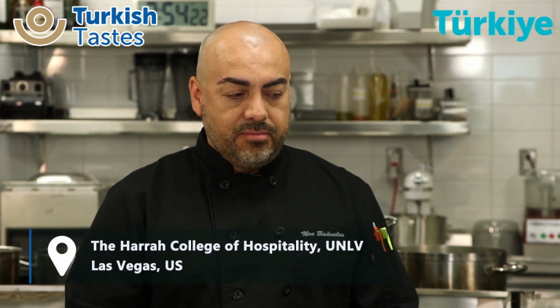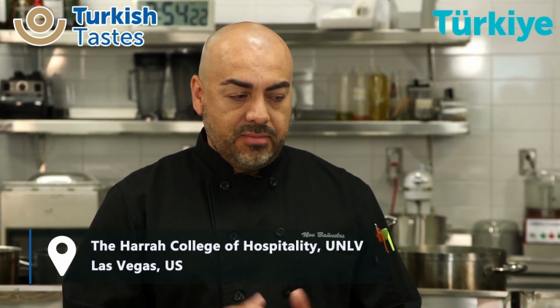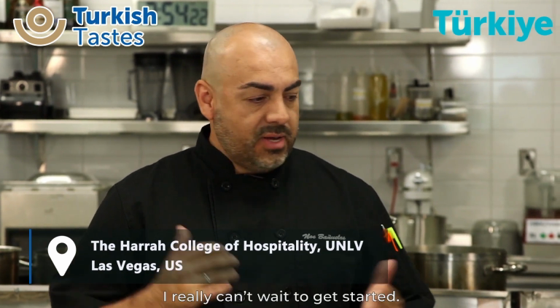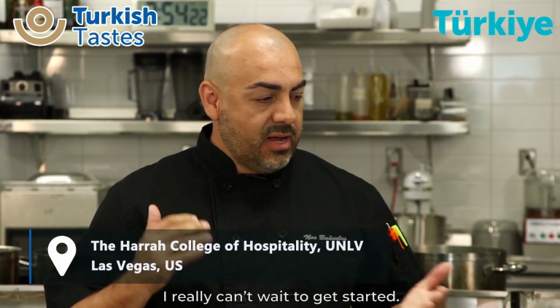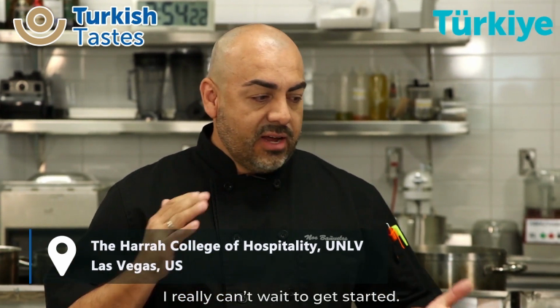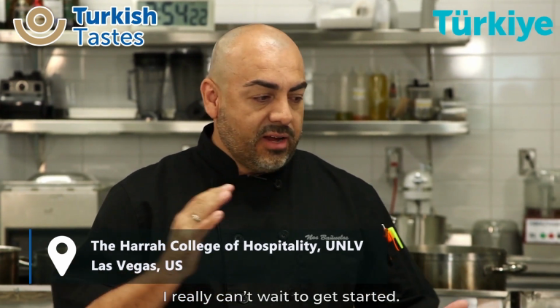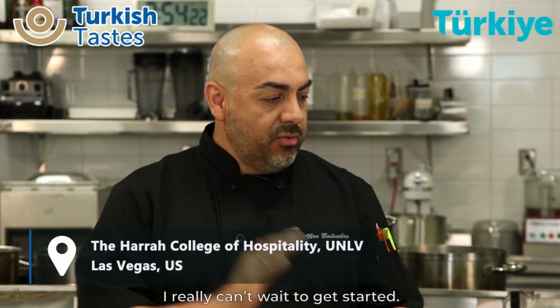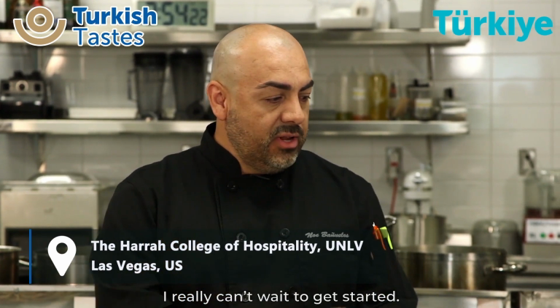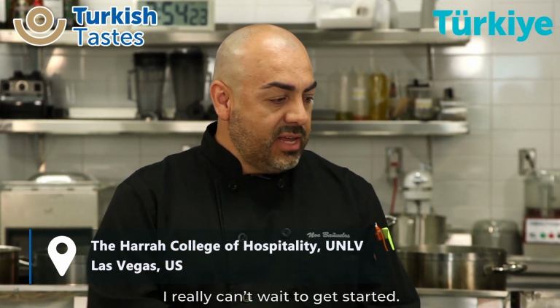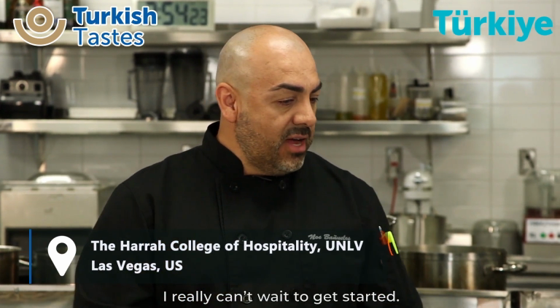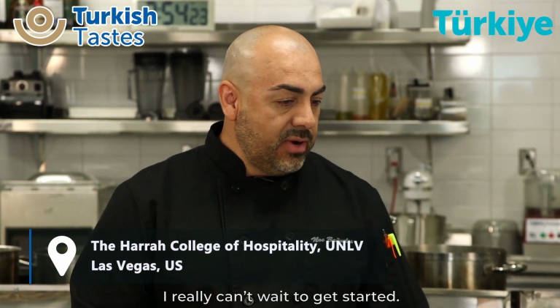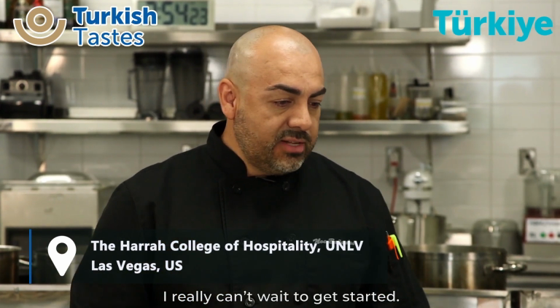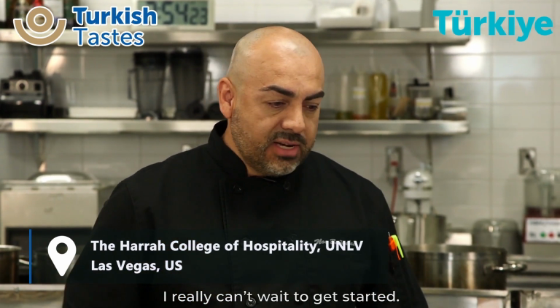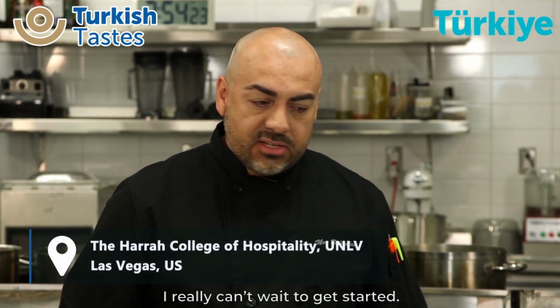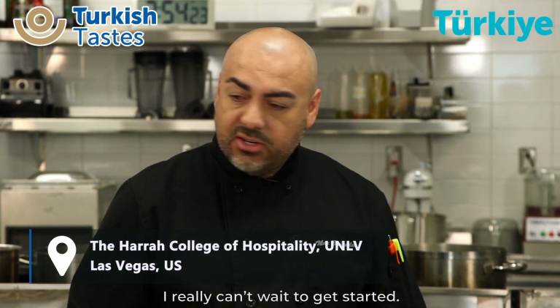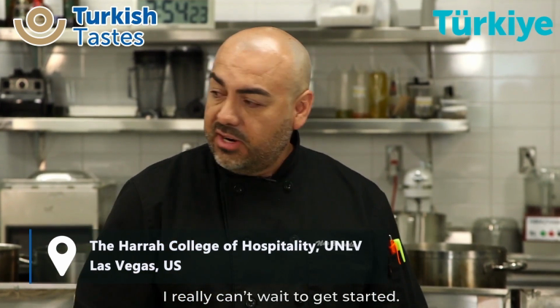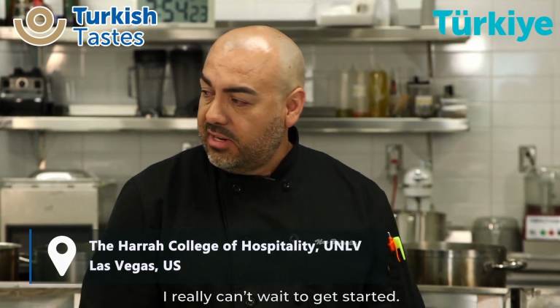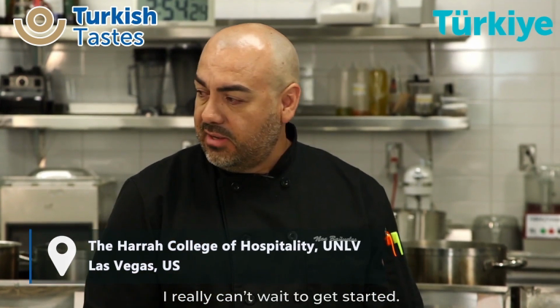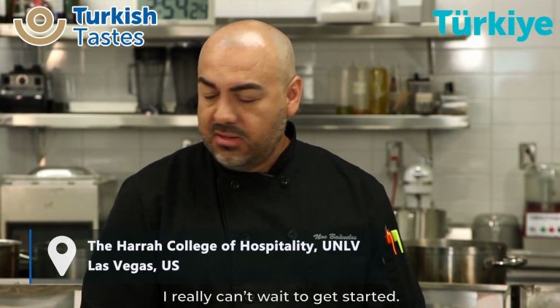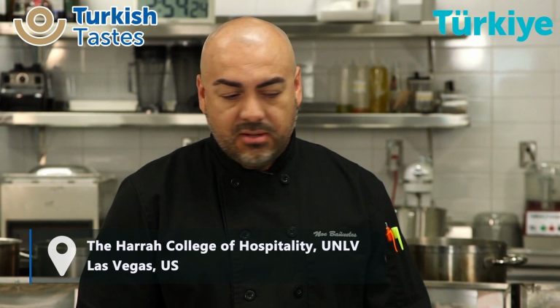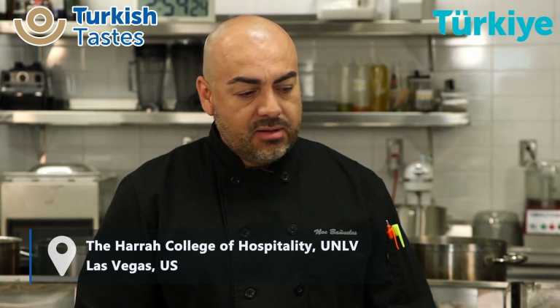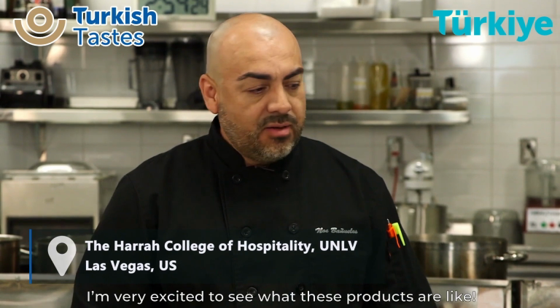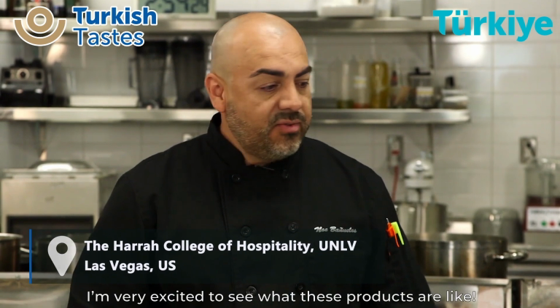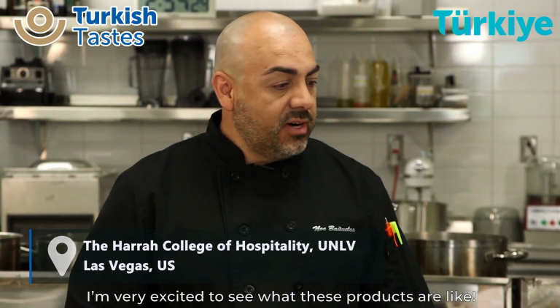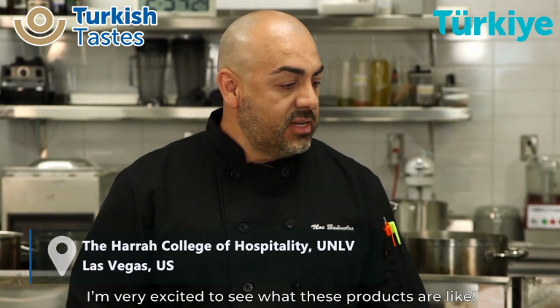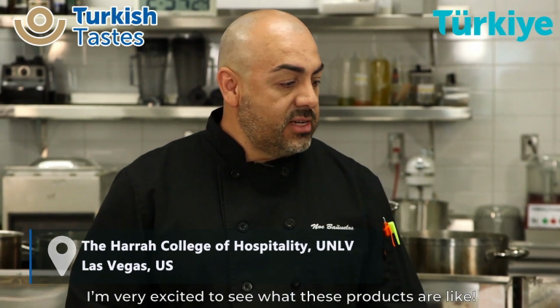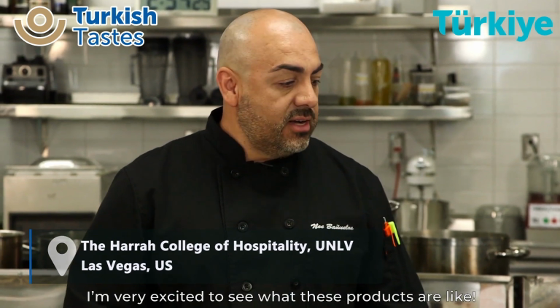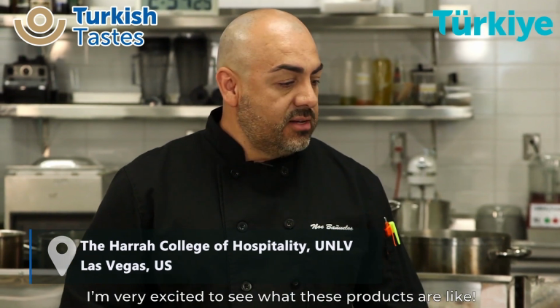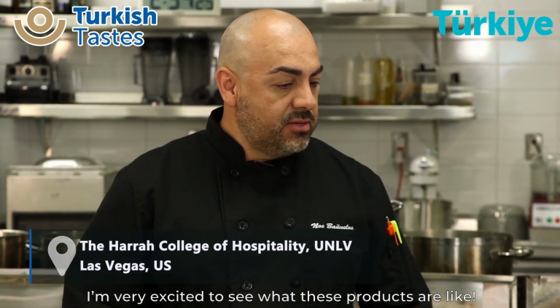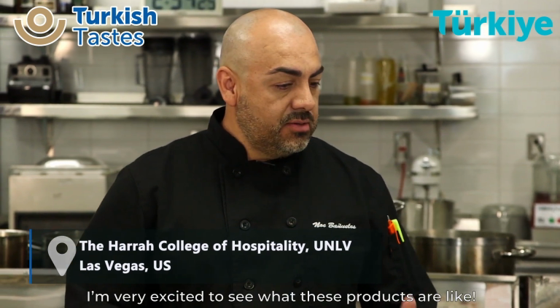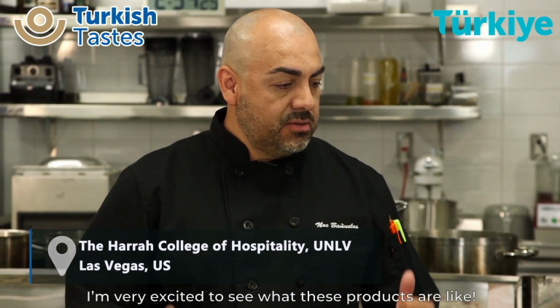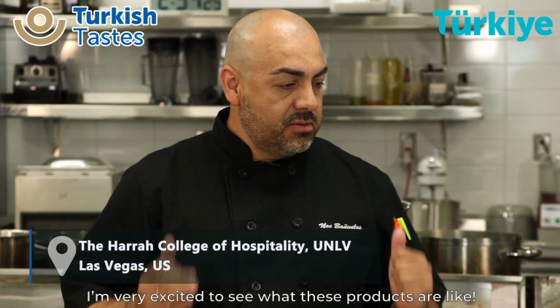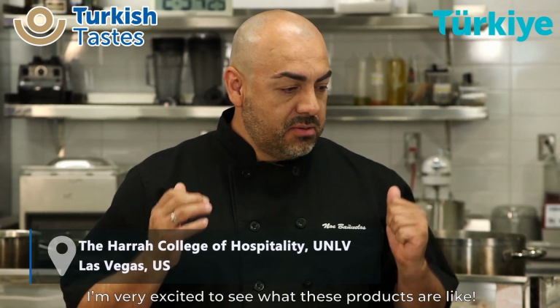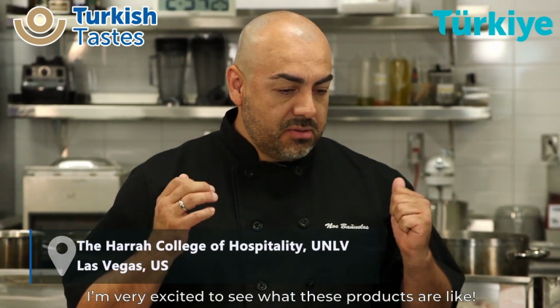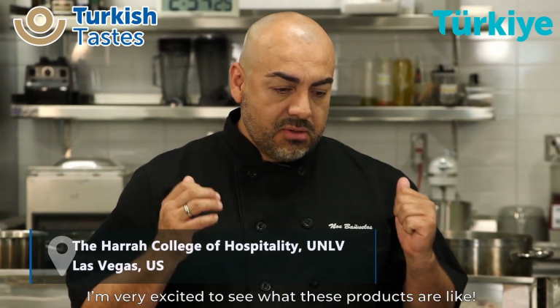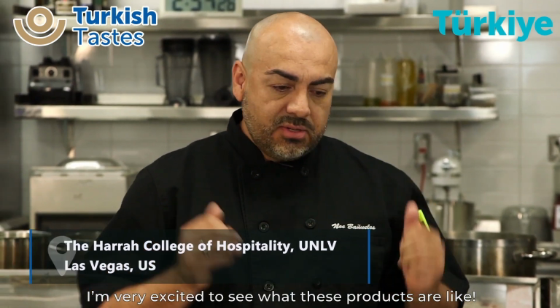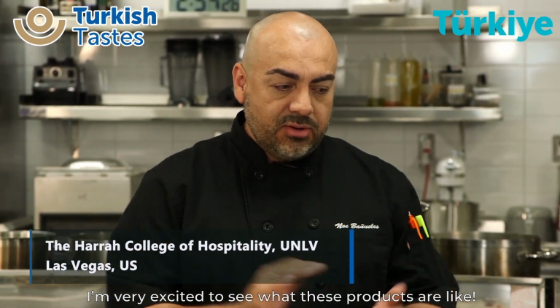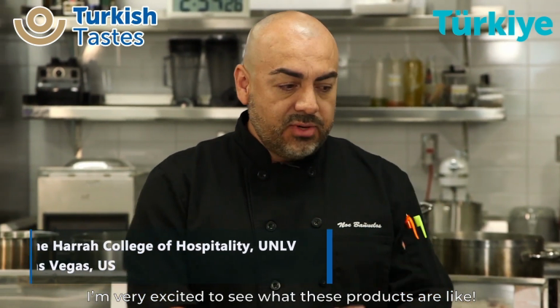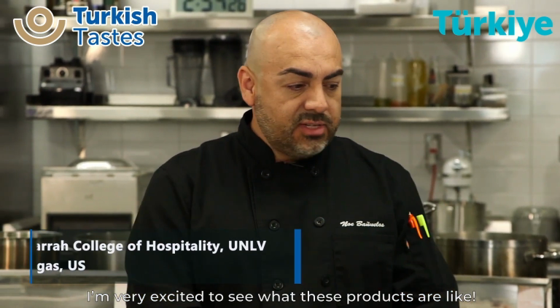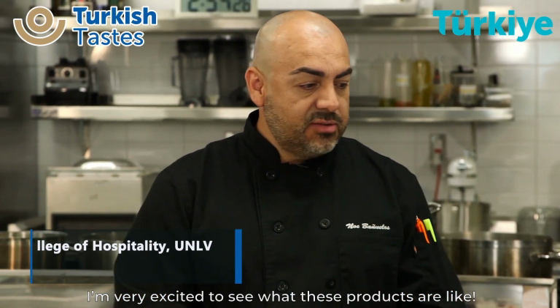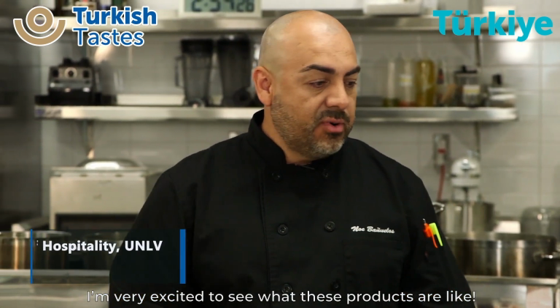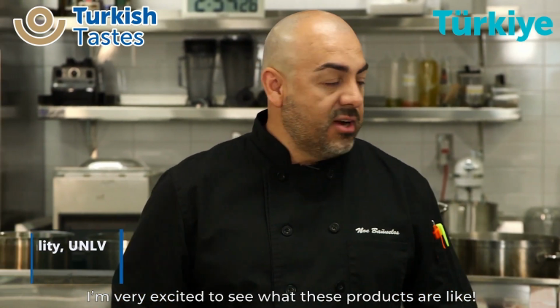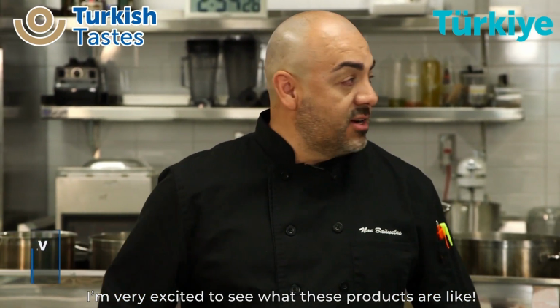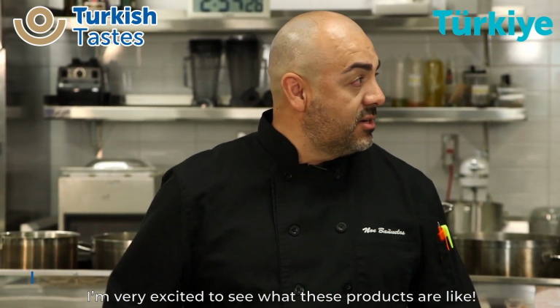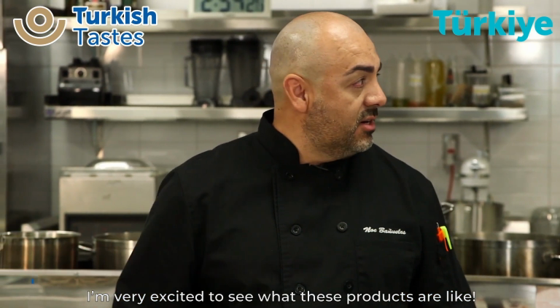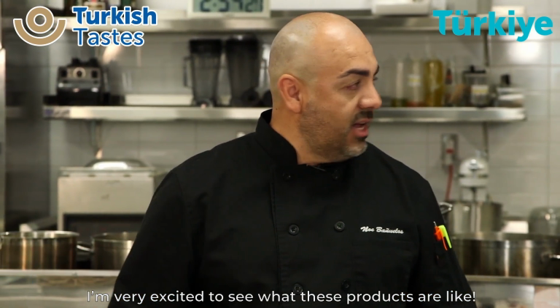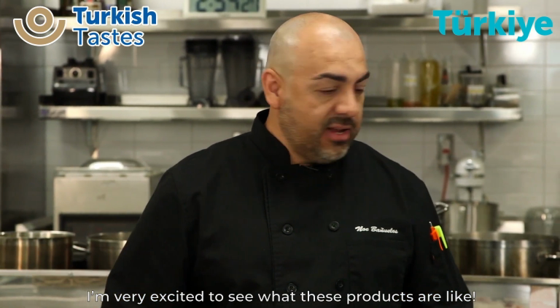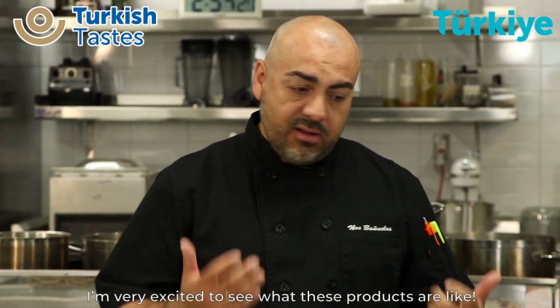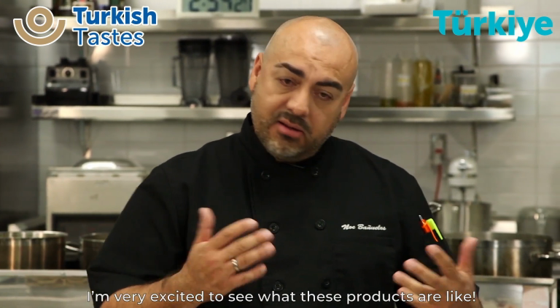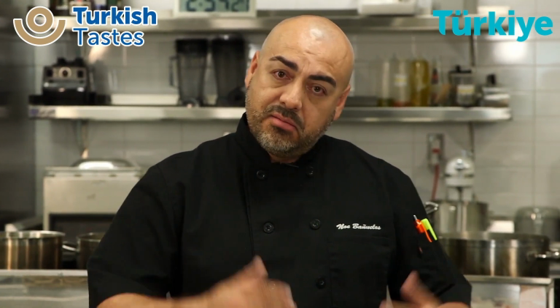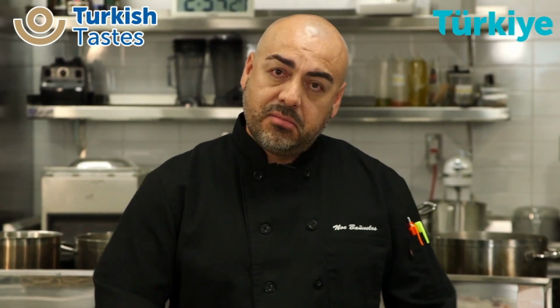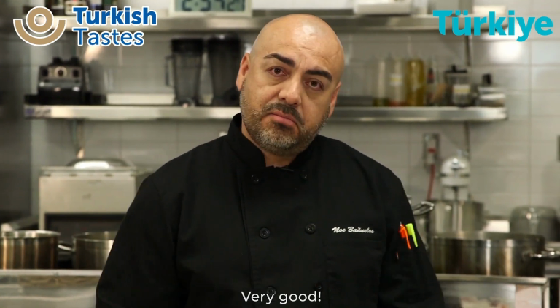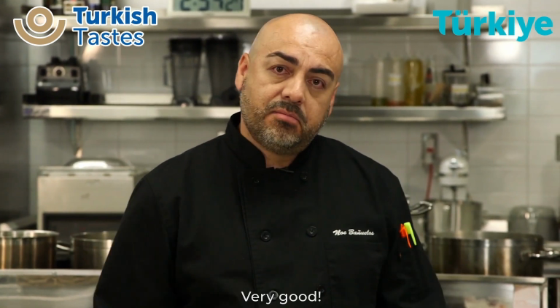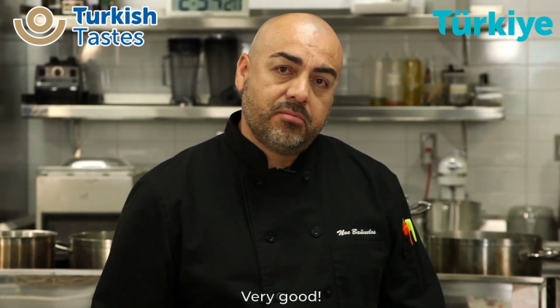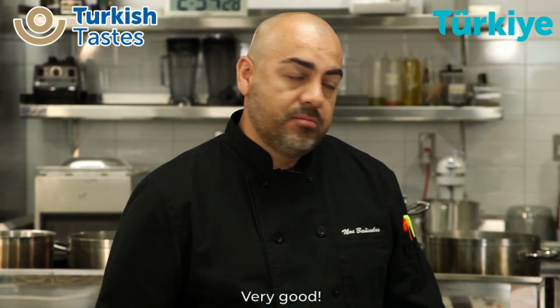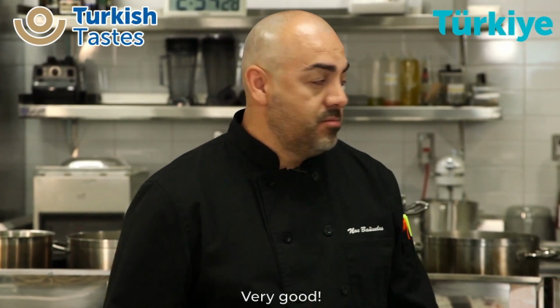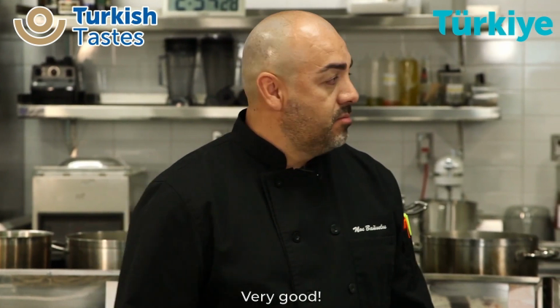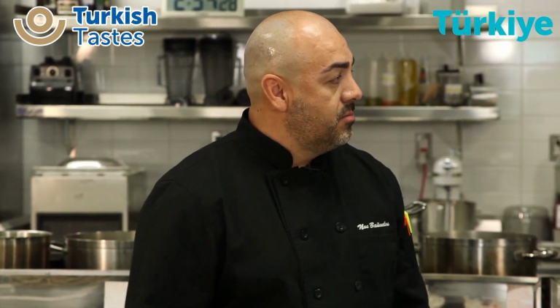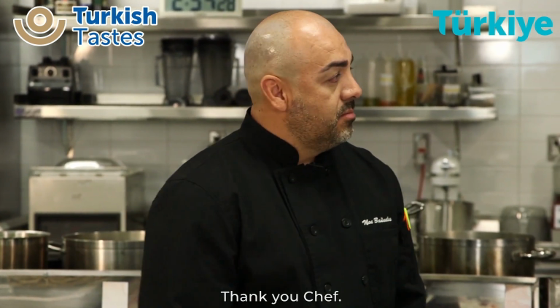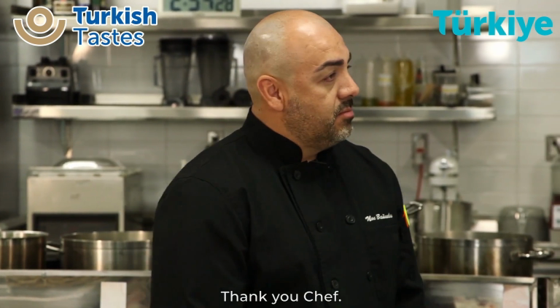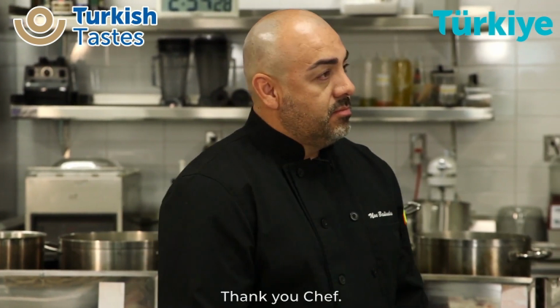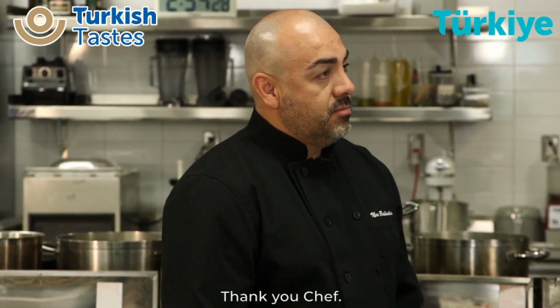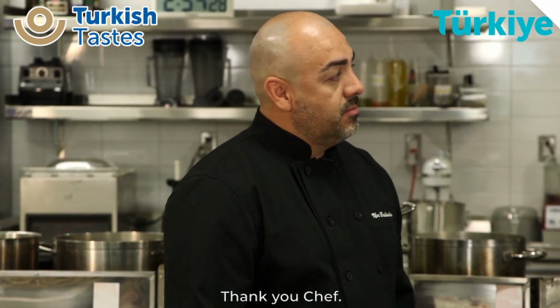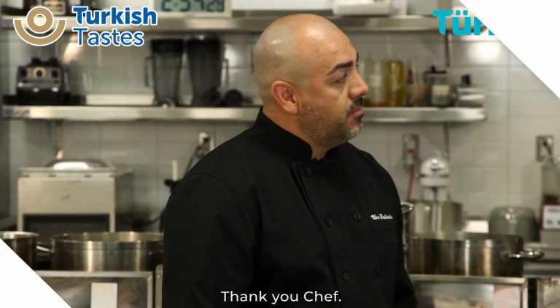I really can't wait to get started. I'm very excited to see what these products are like. Very good. Thank you, Chef.